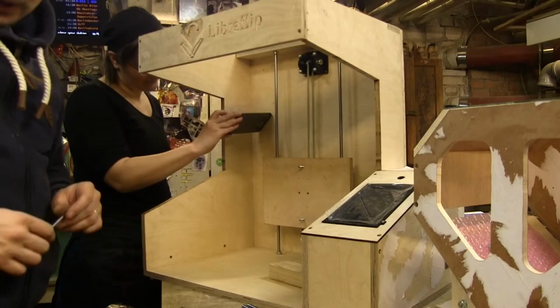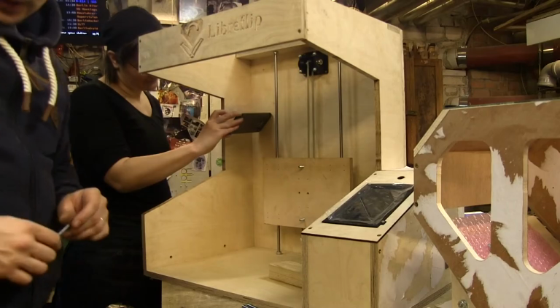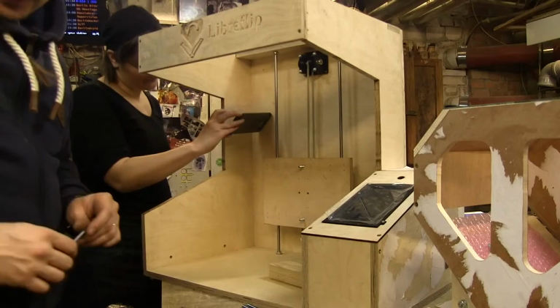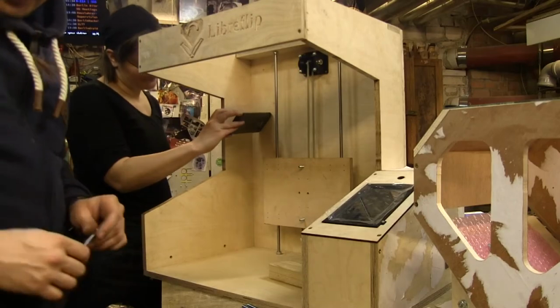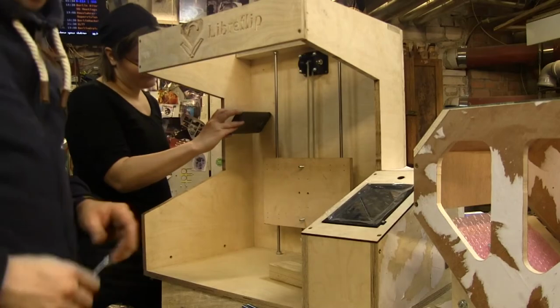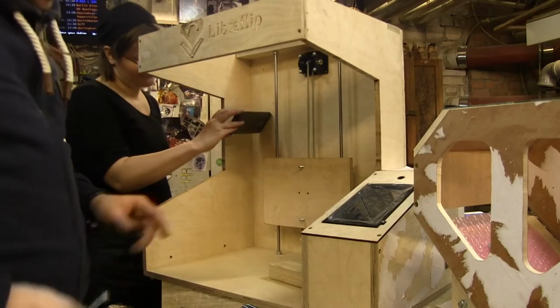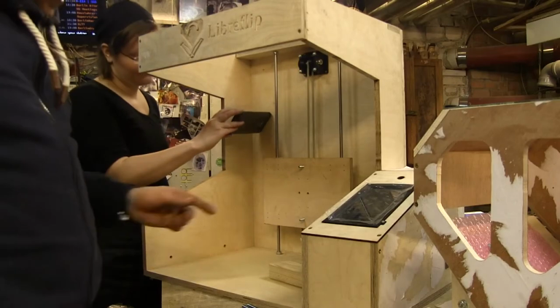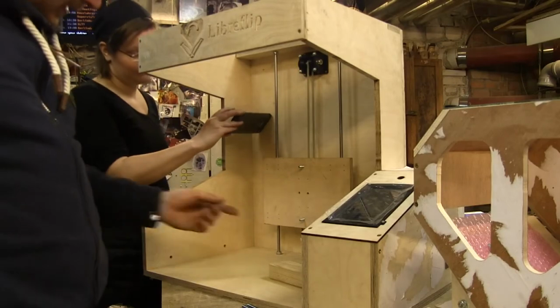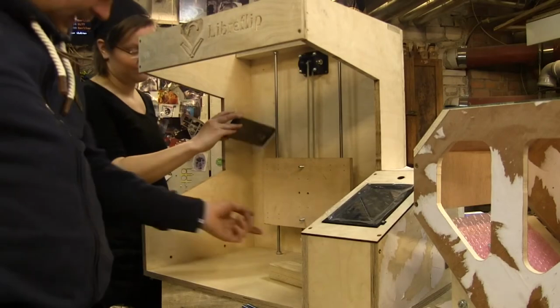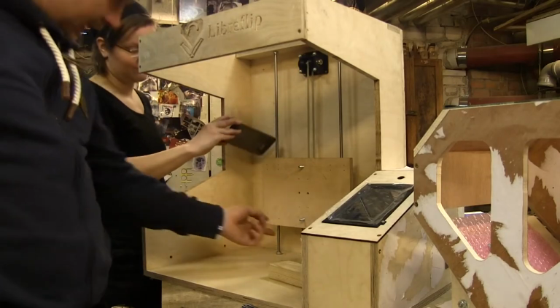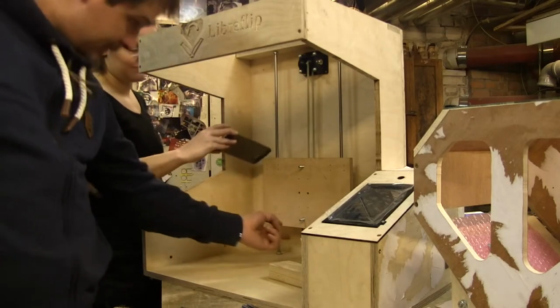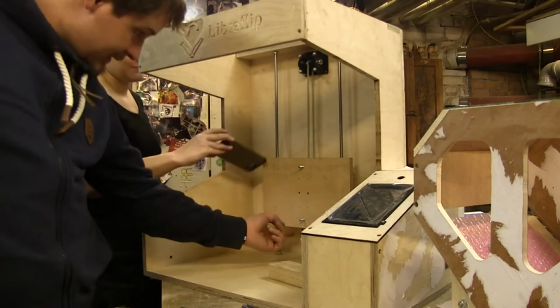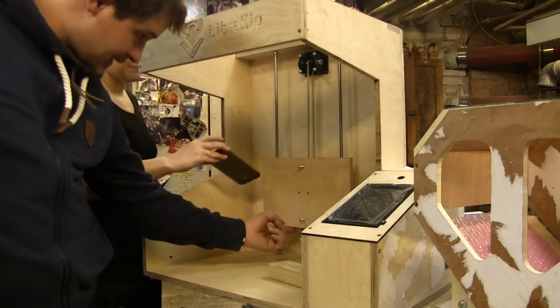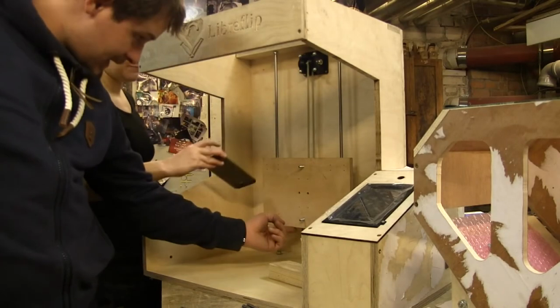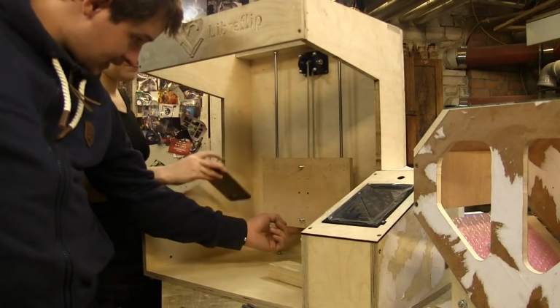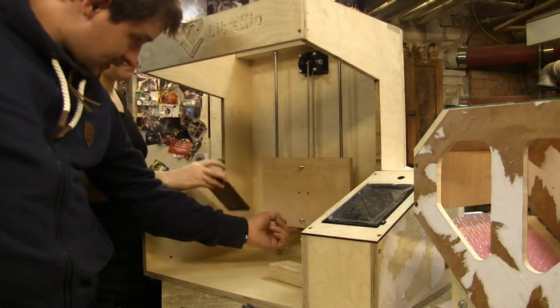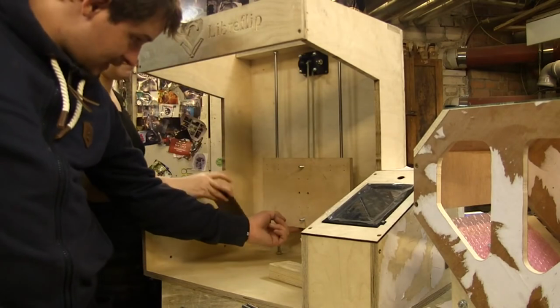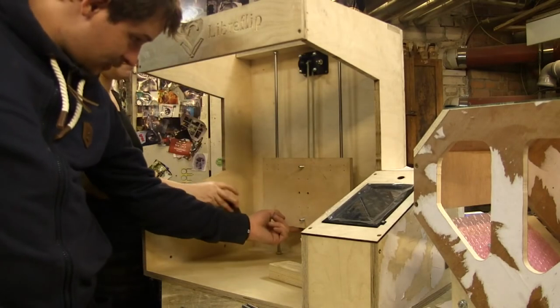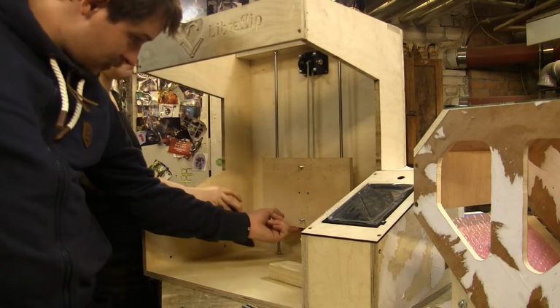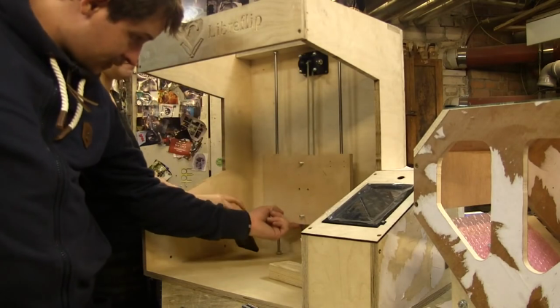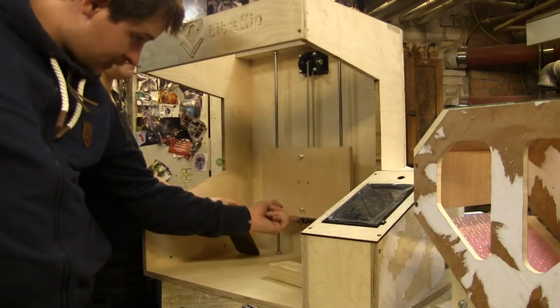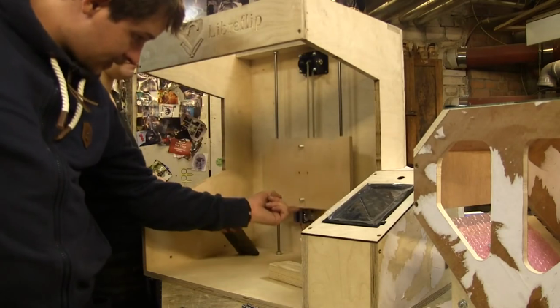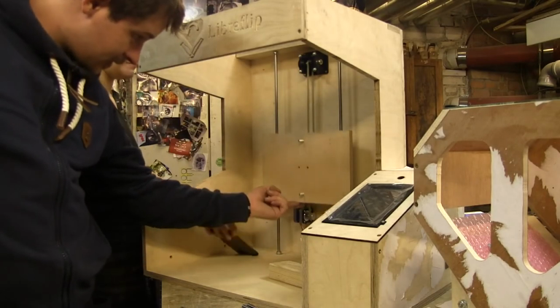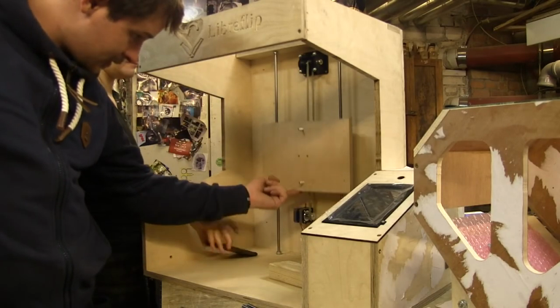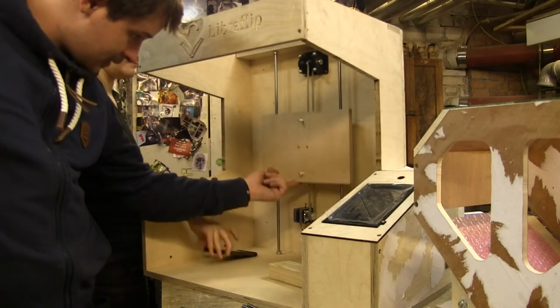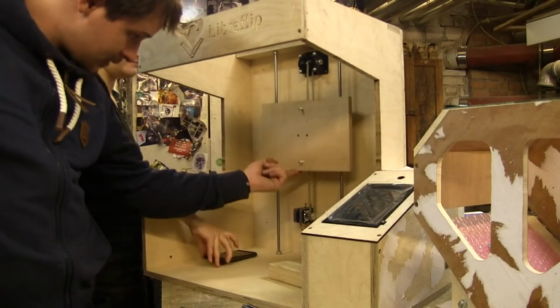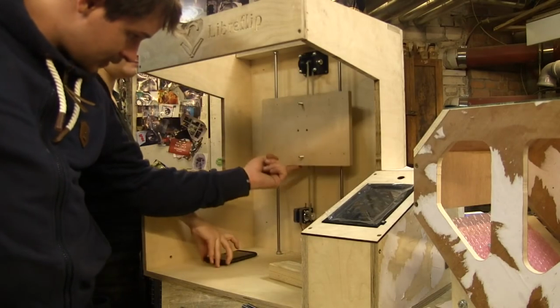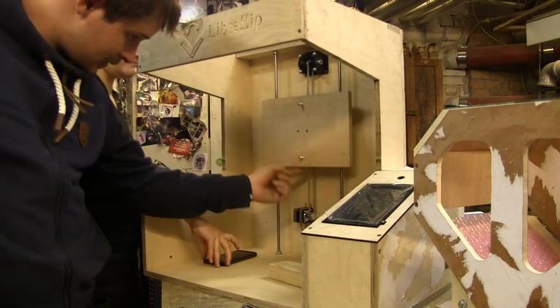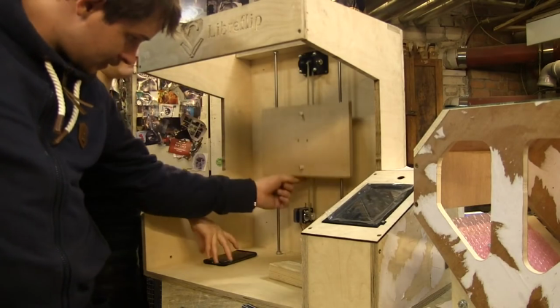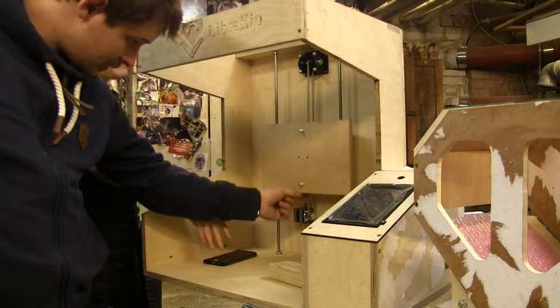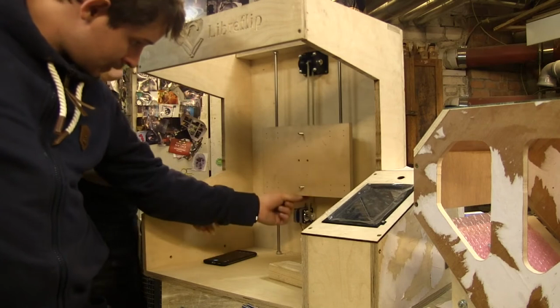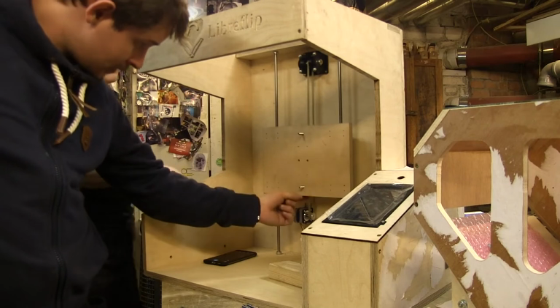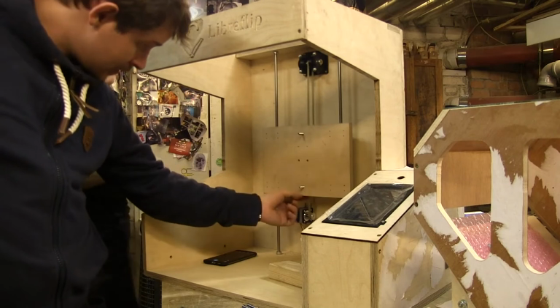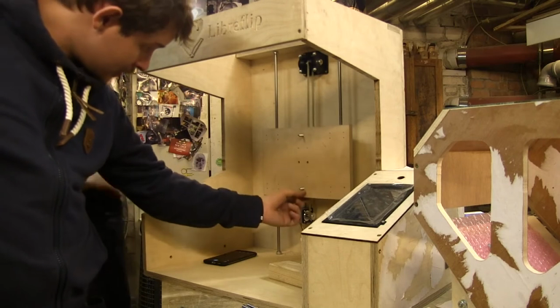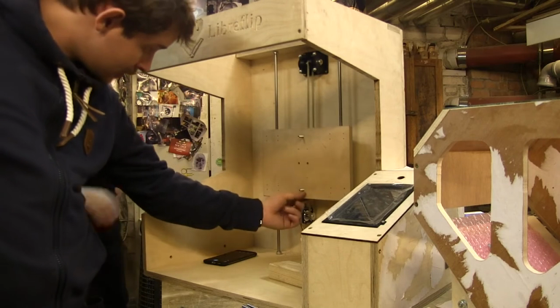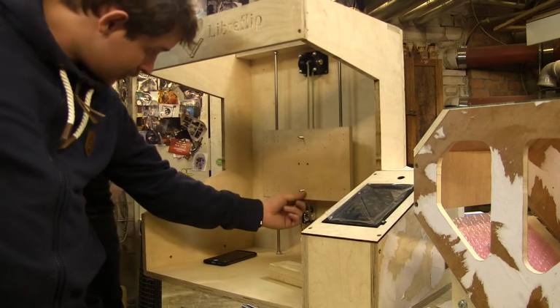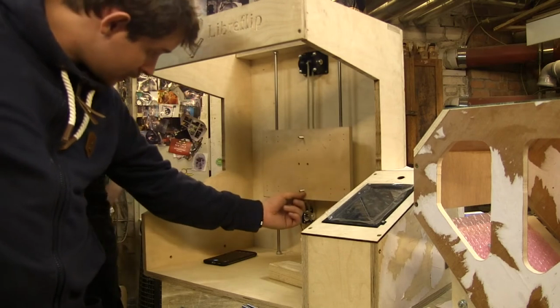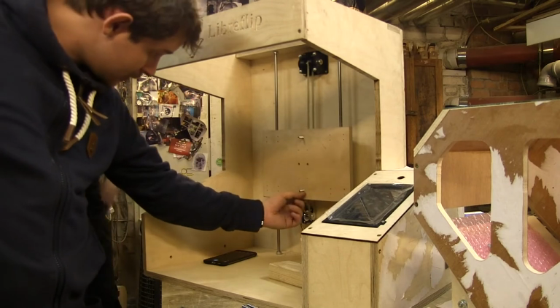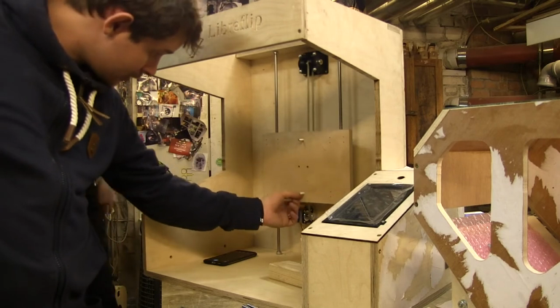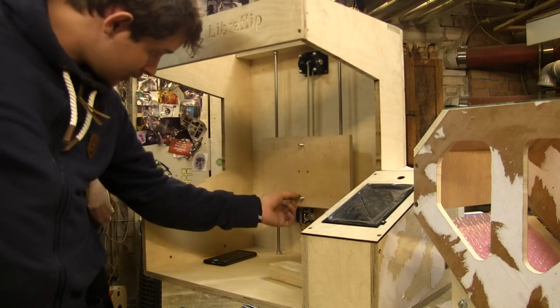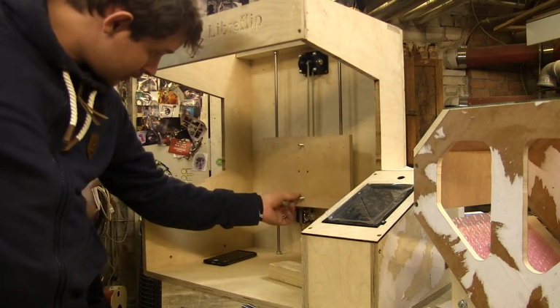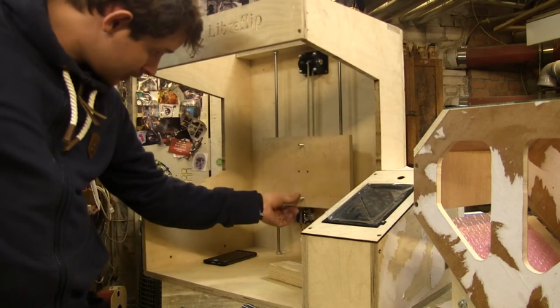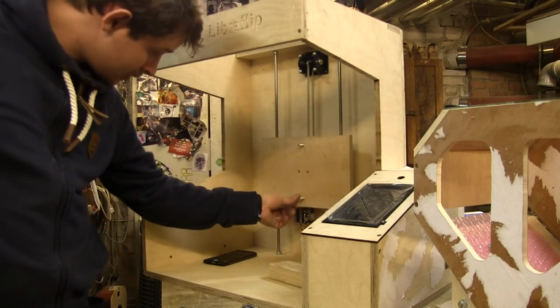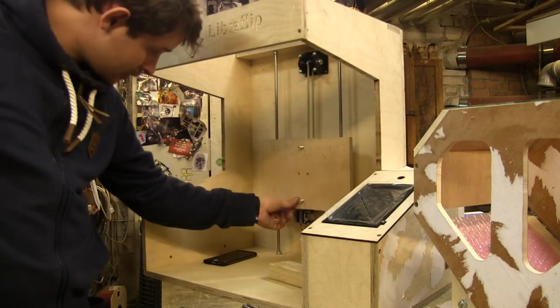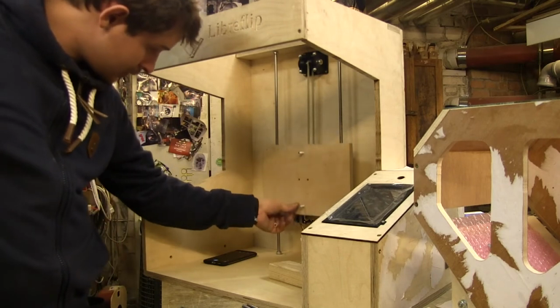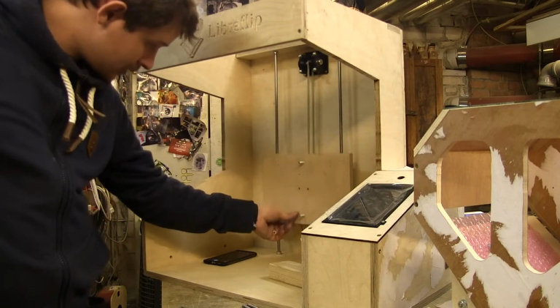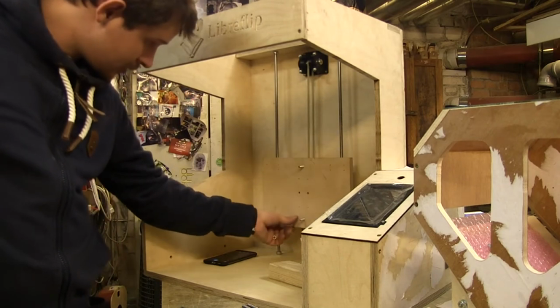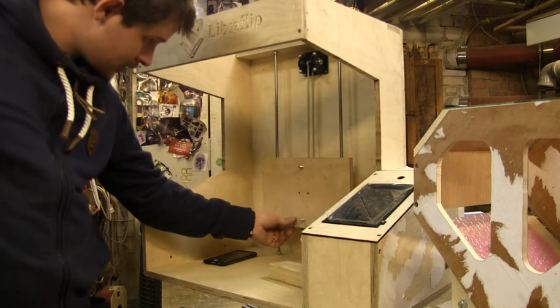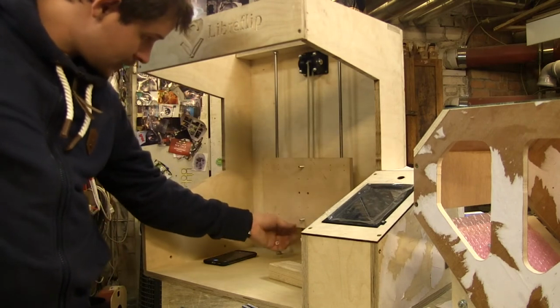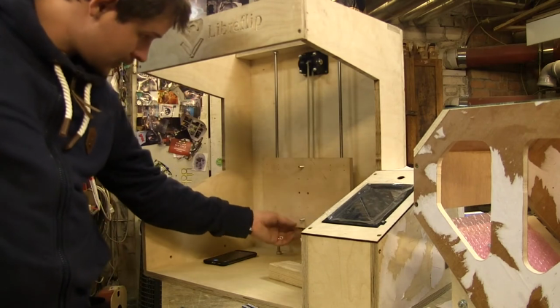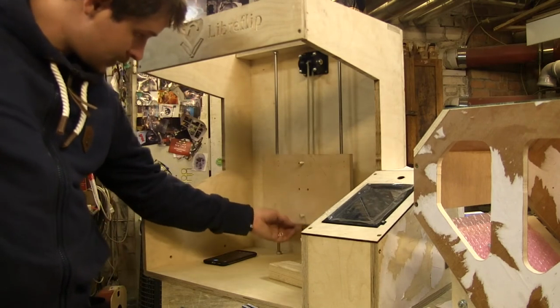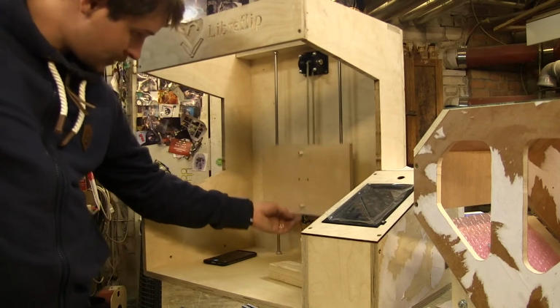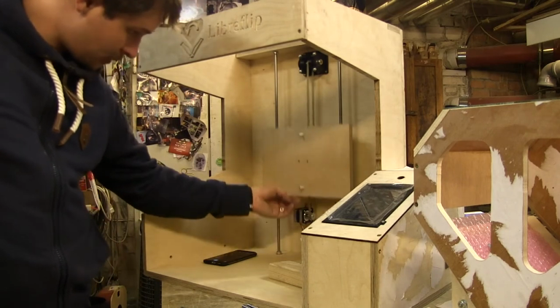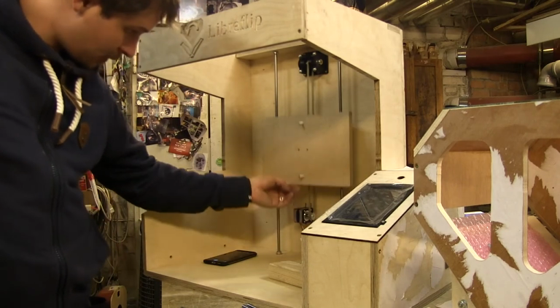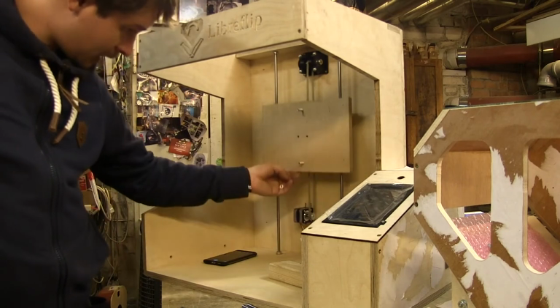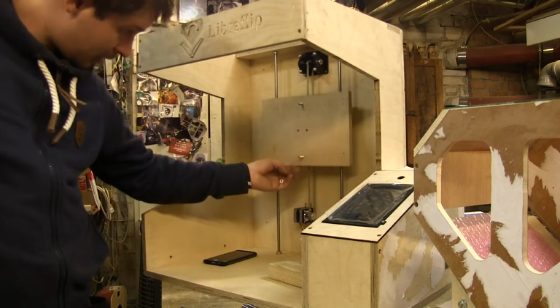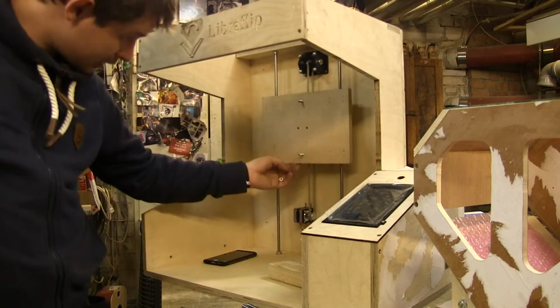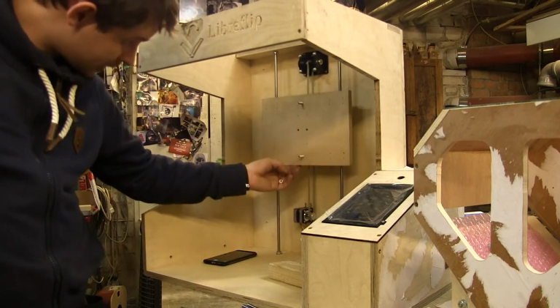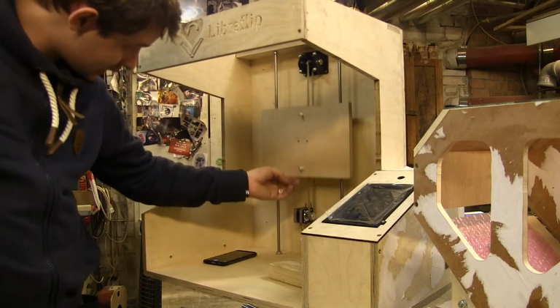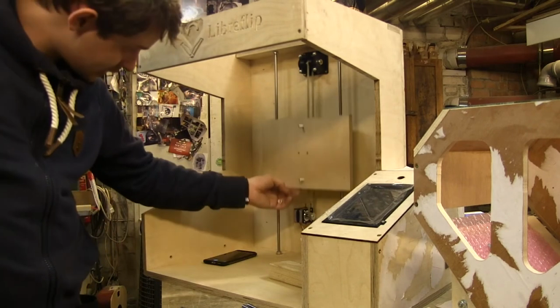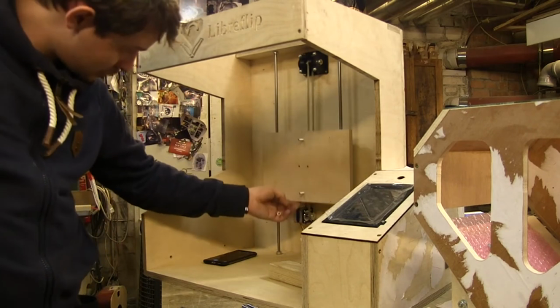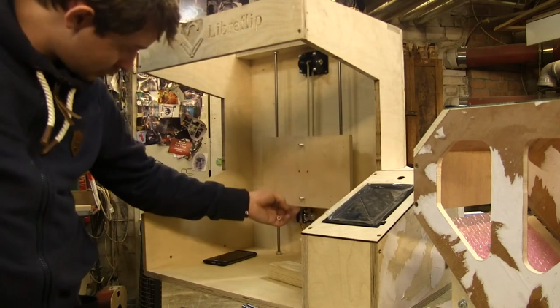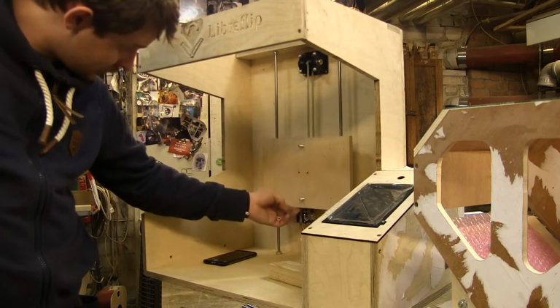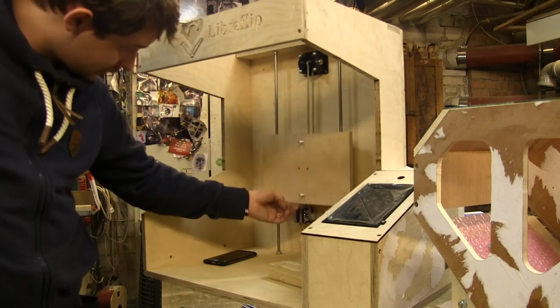Let's see if this actually moves. Wow, it does move.